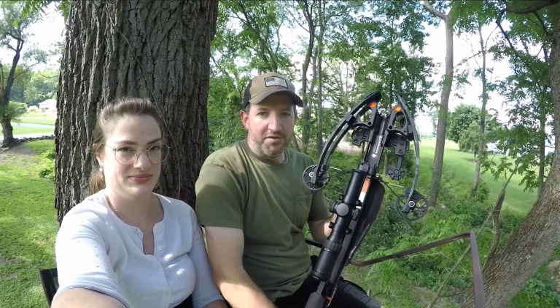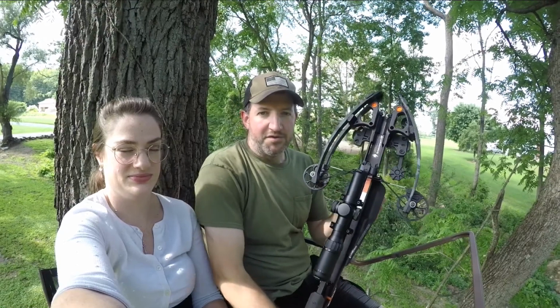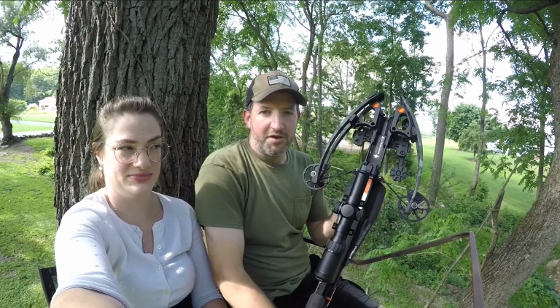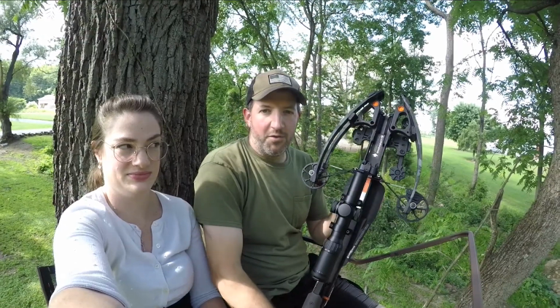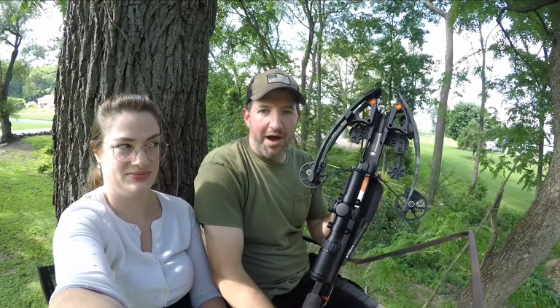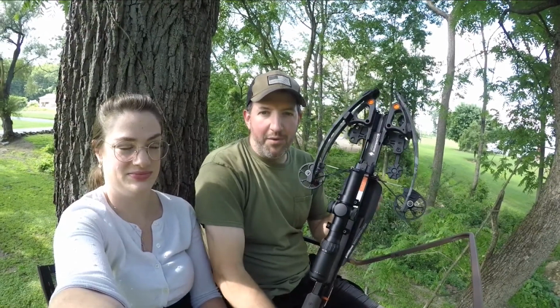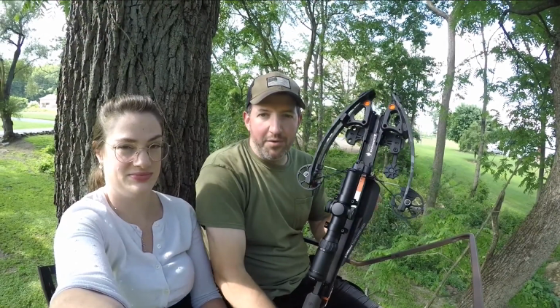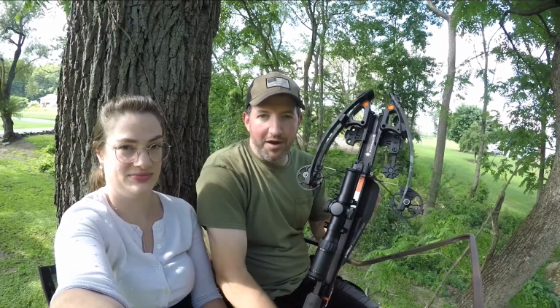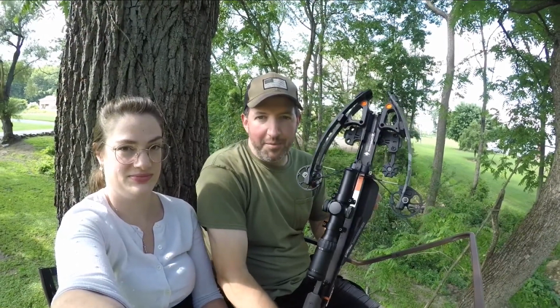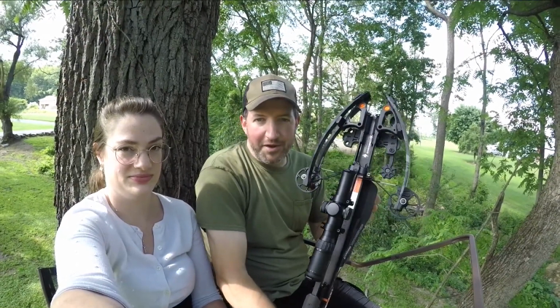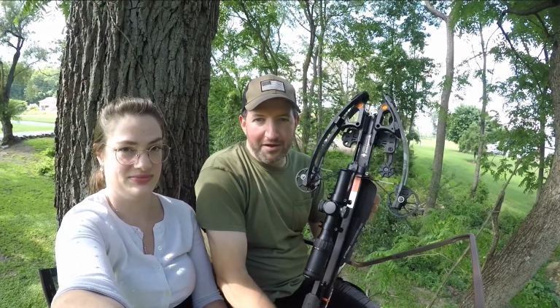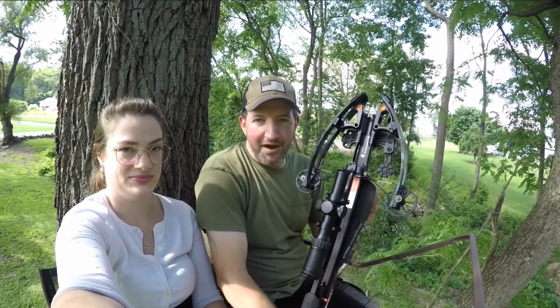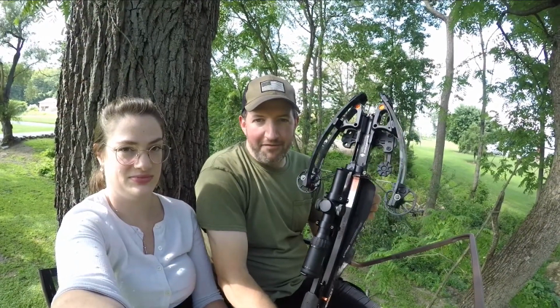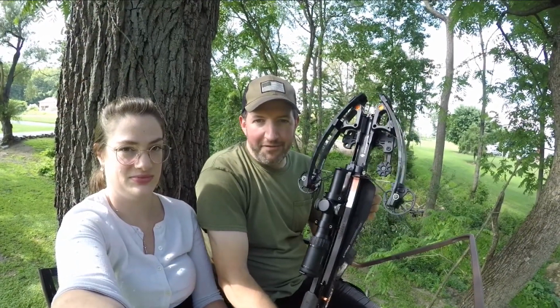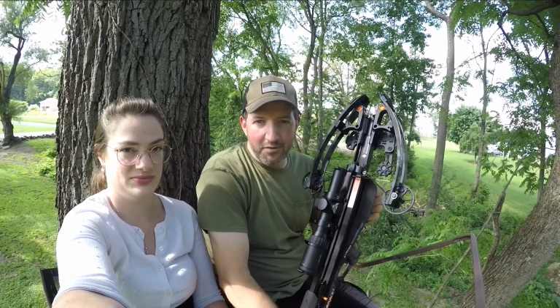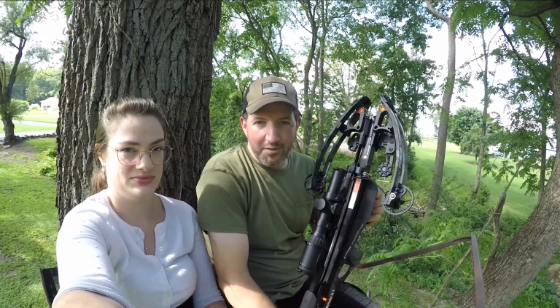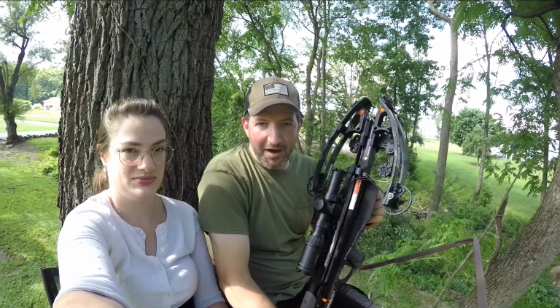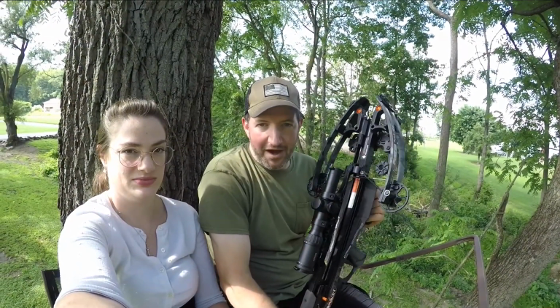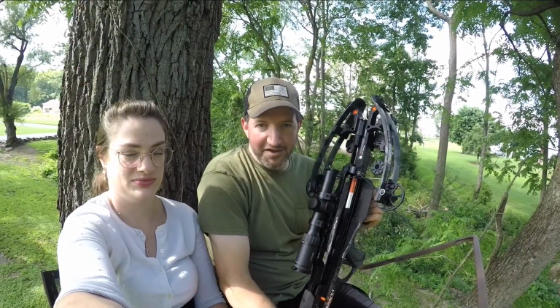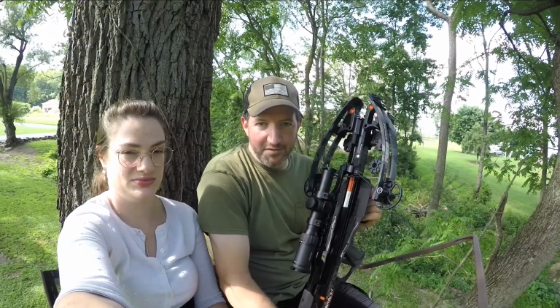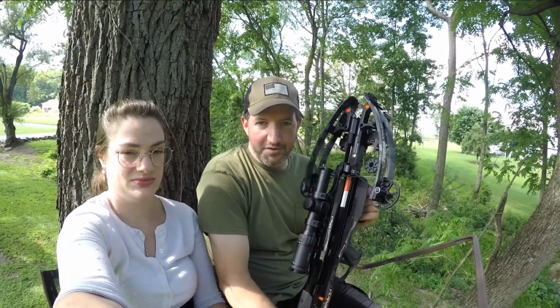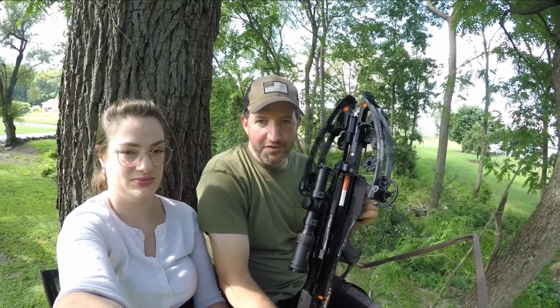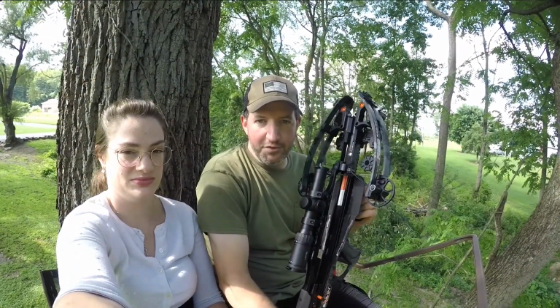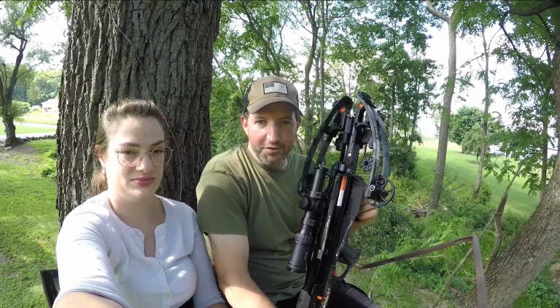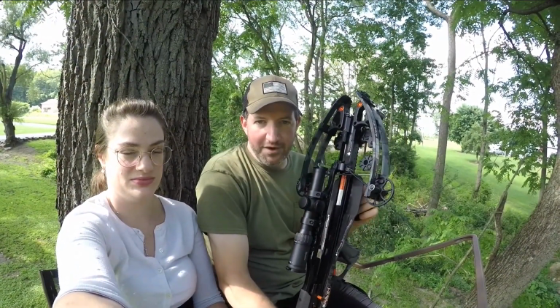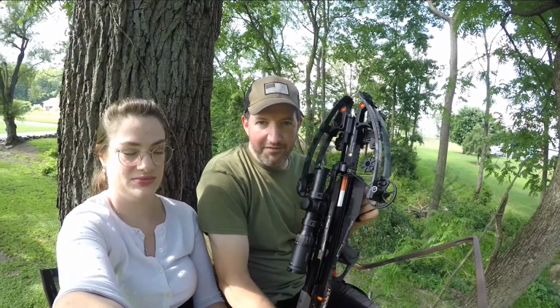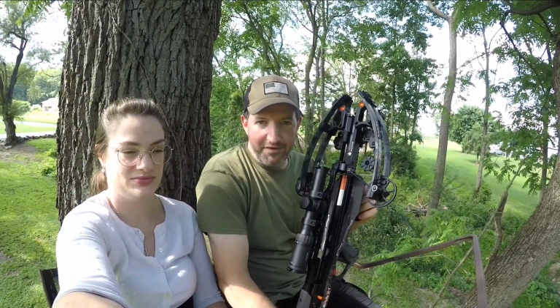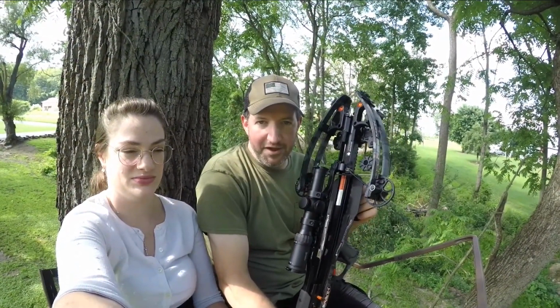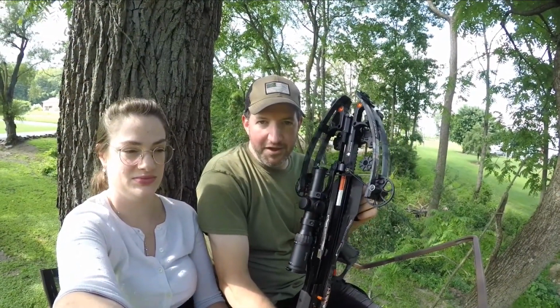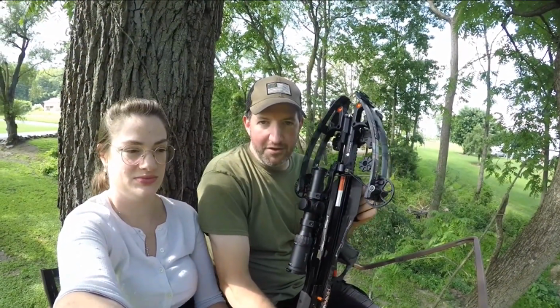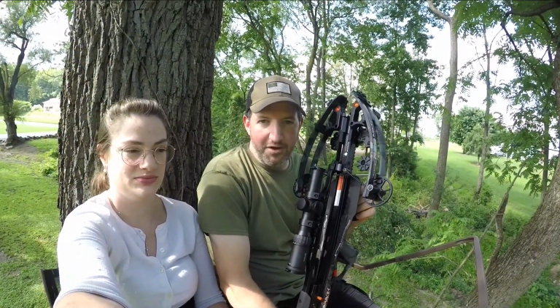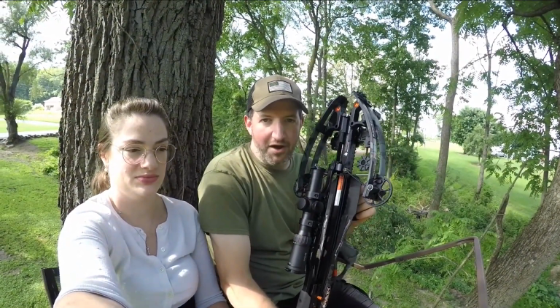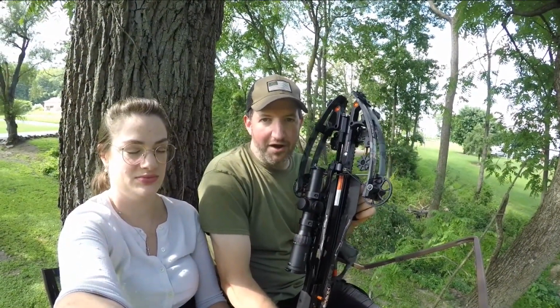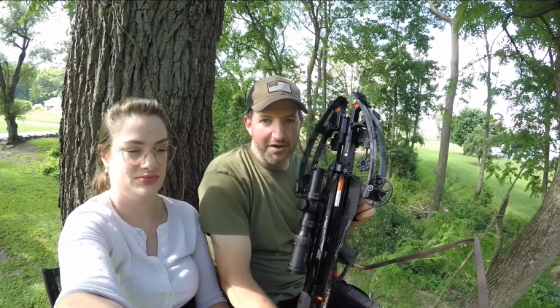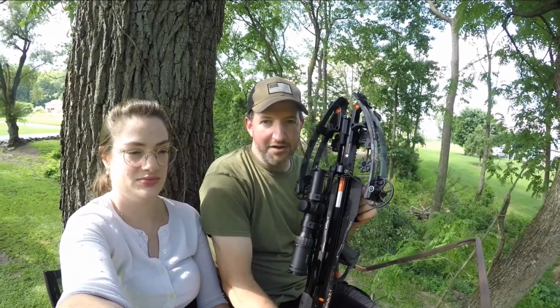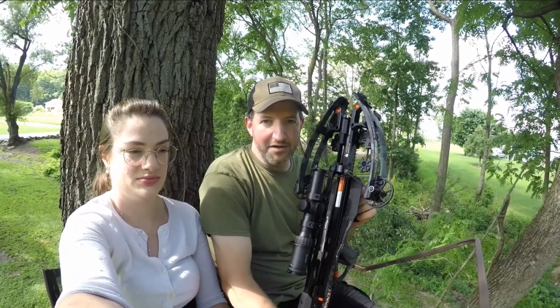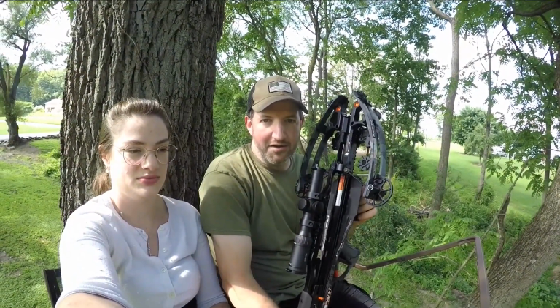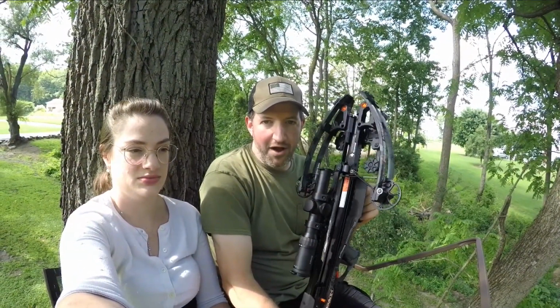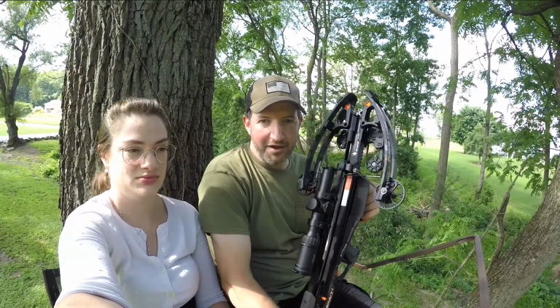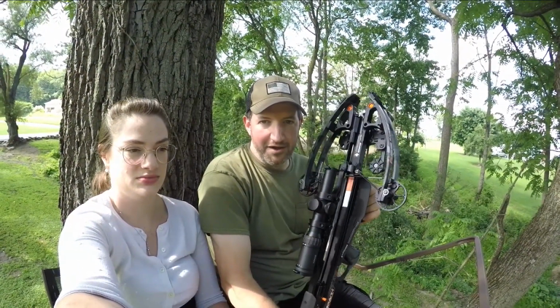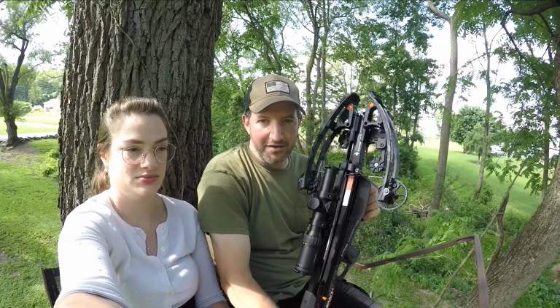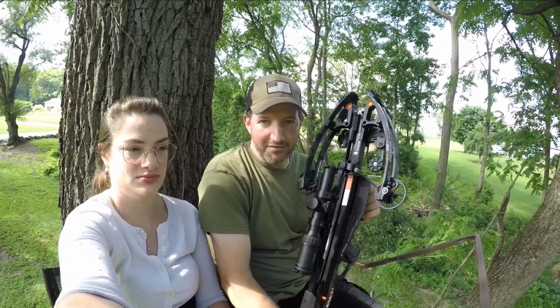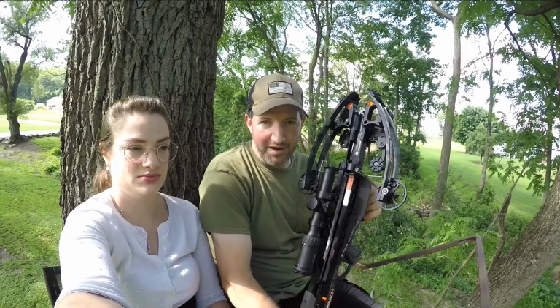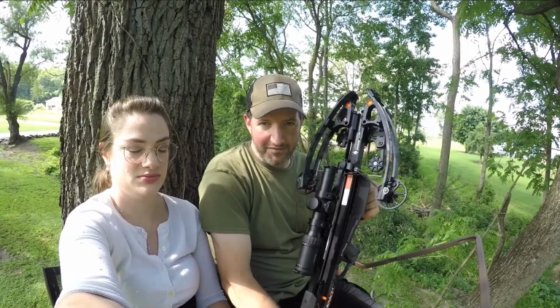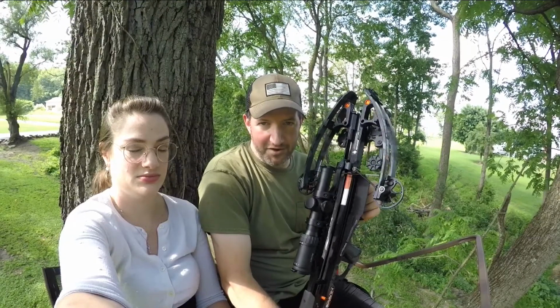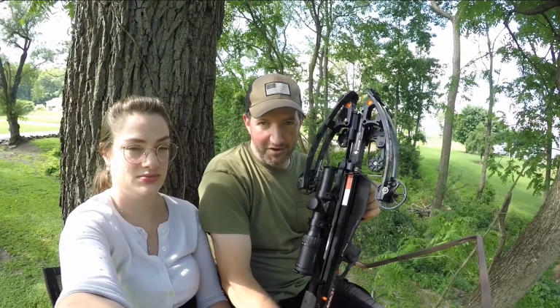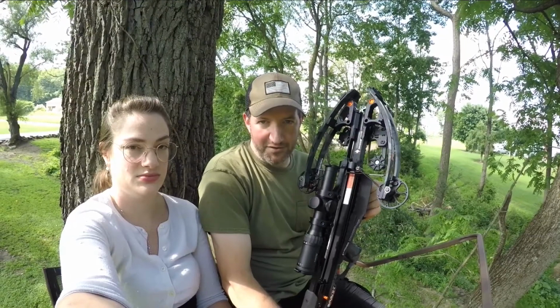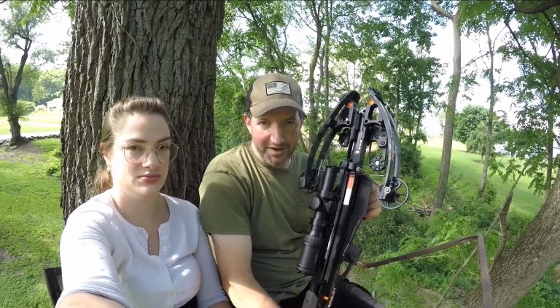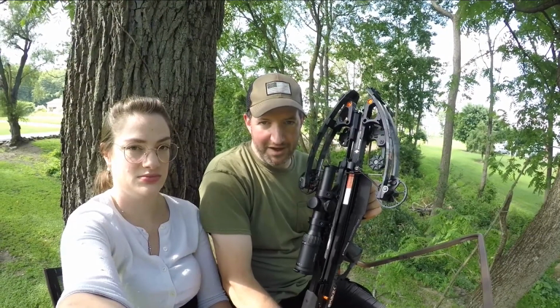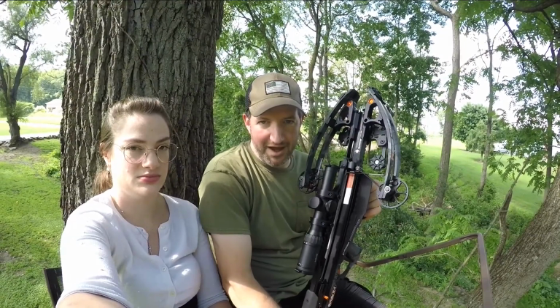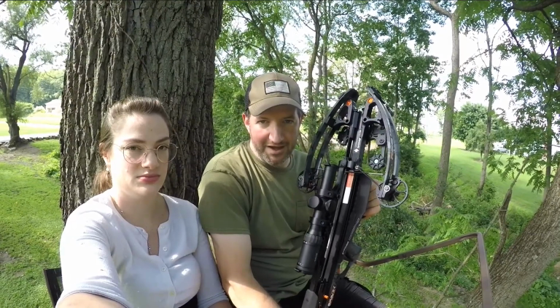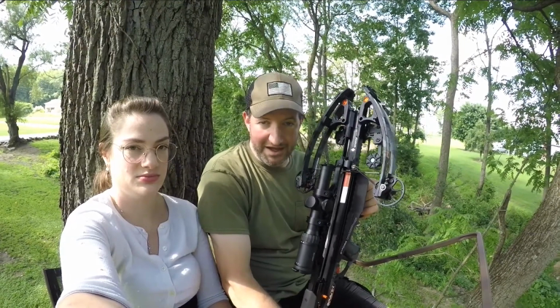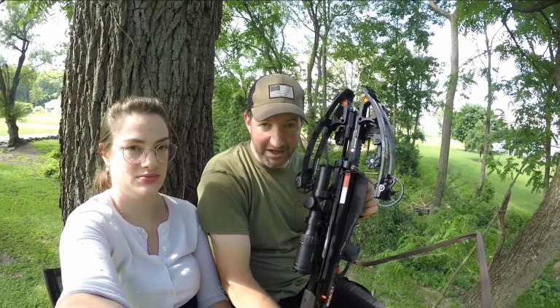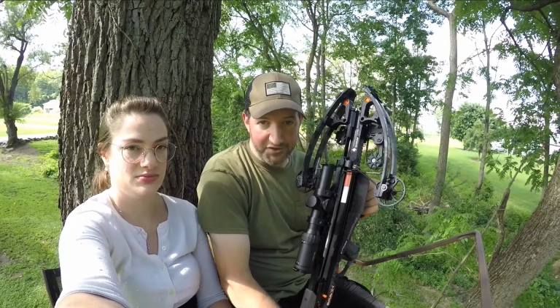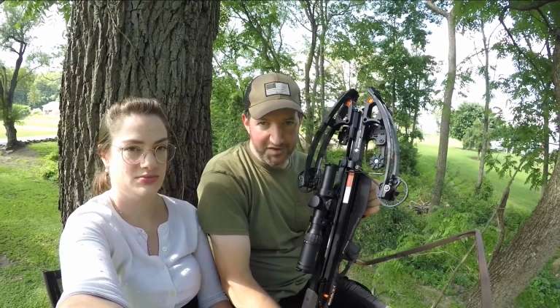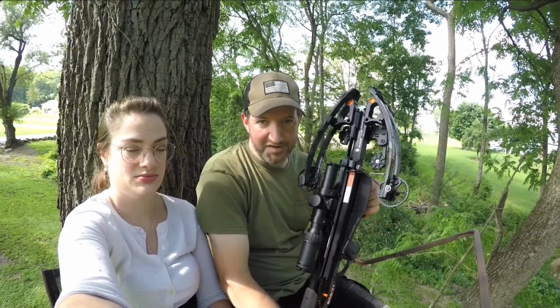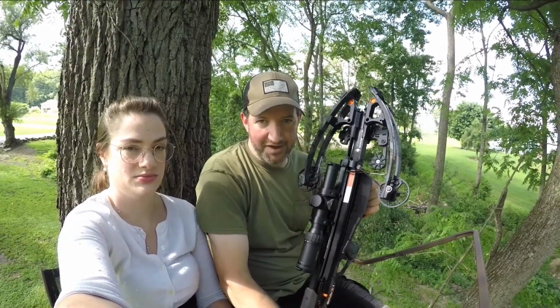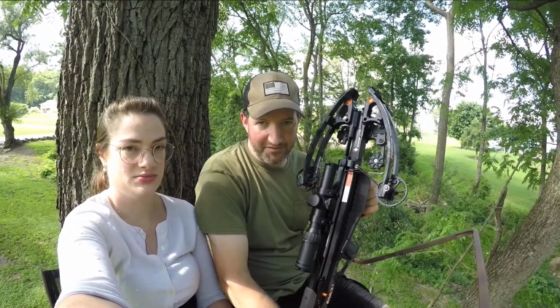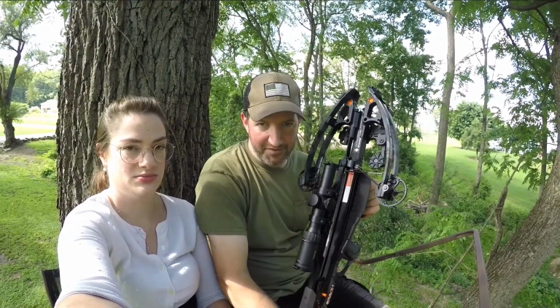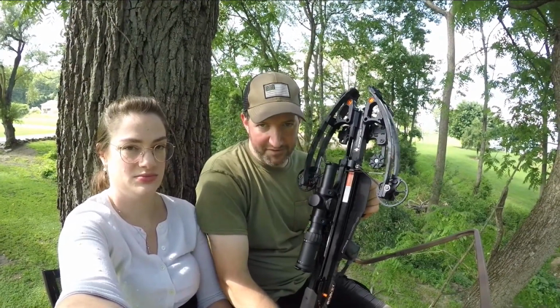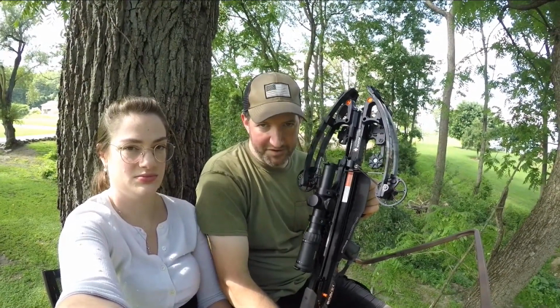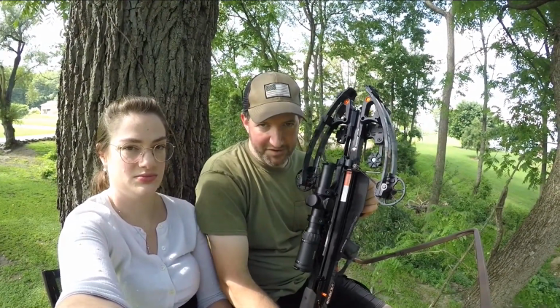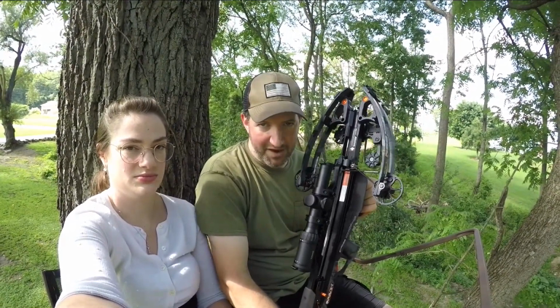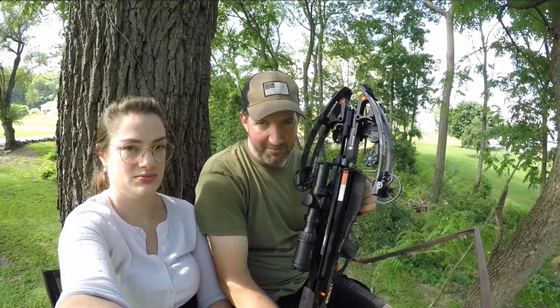So while we were up here, I figured we might as well do a video on cocking the Raven R29 in a tree stand for the first time.